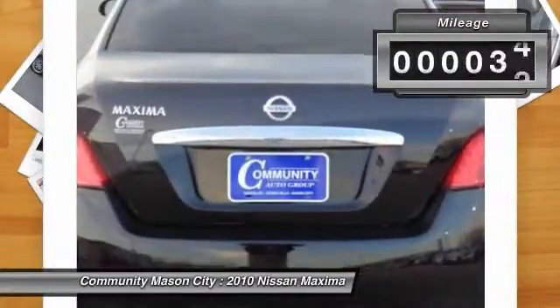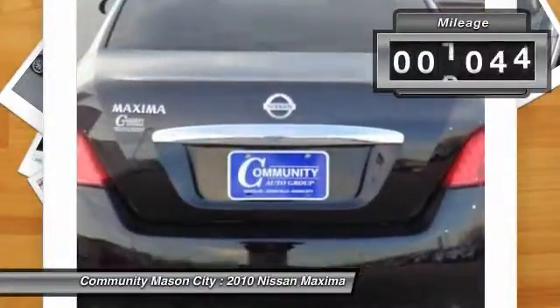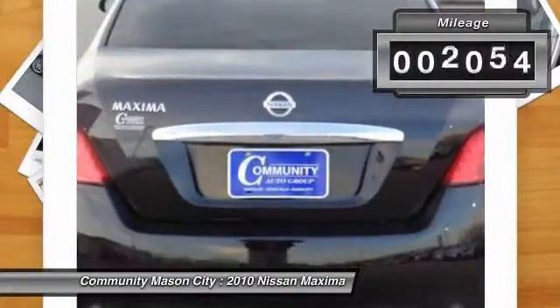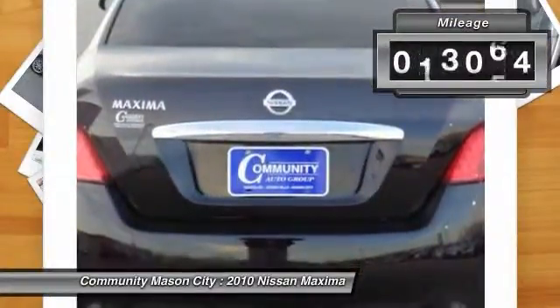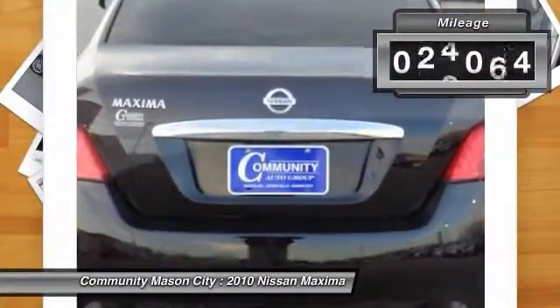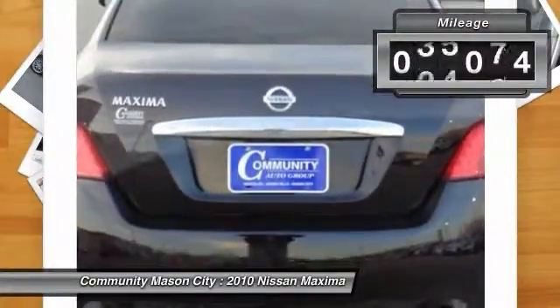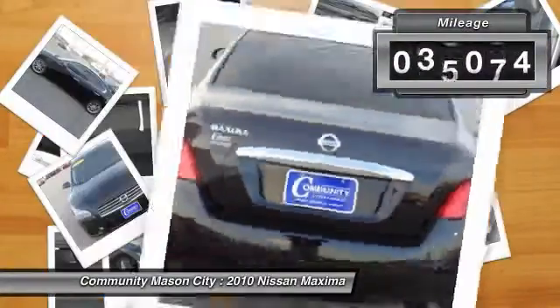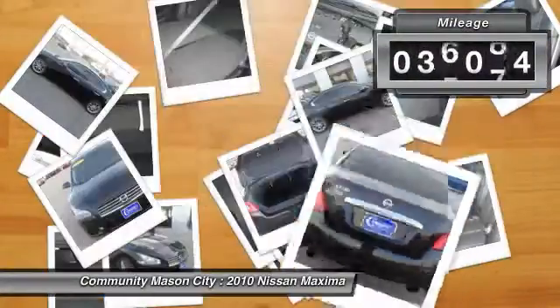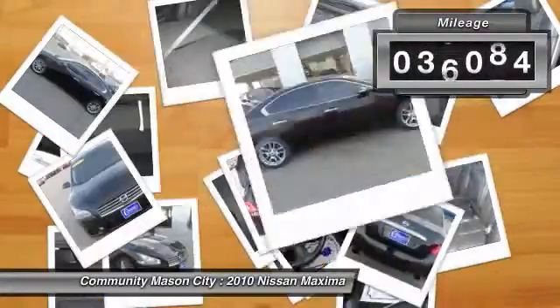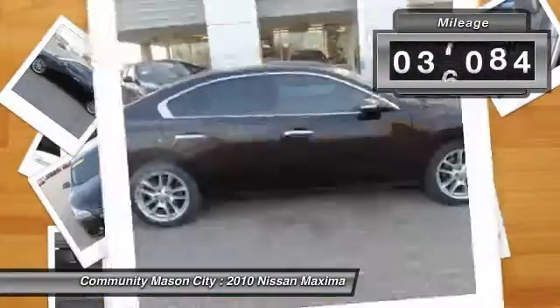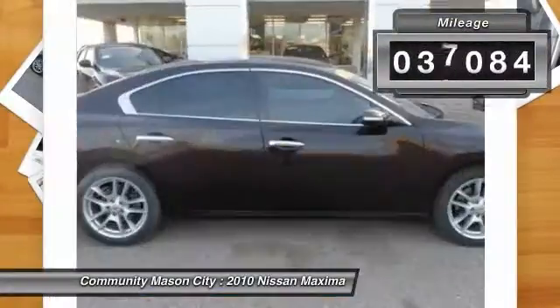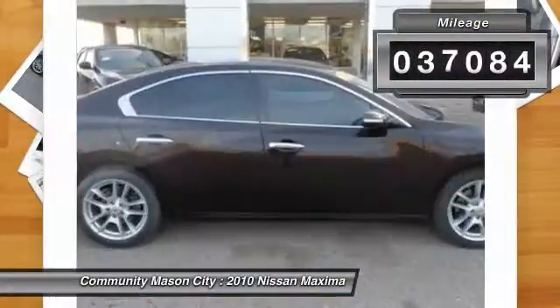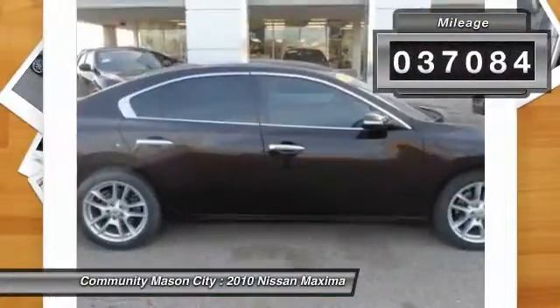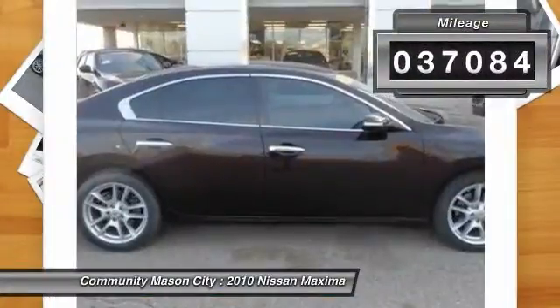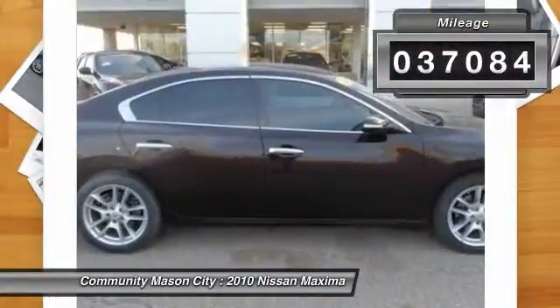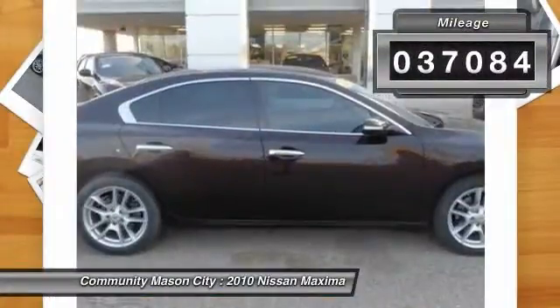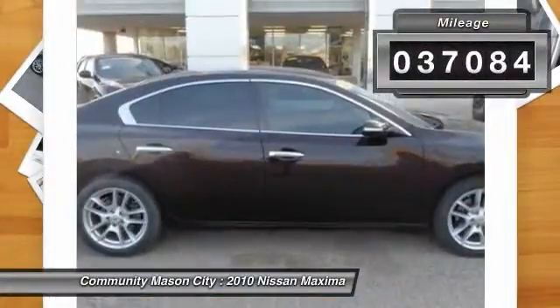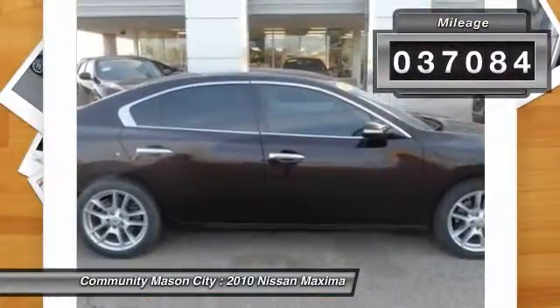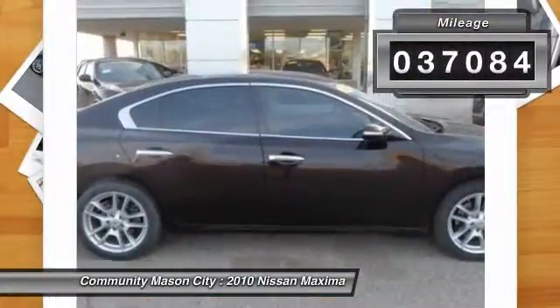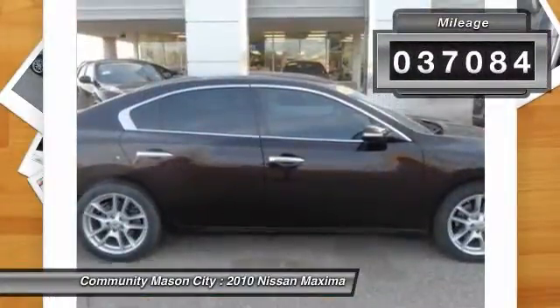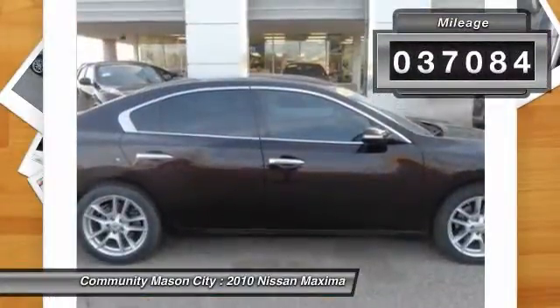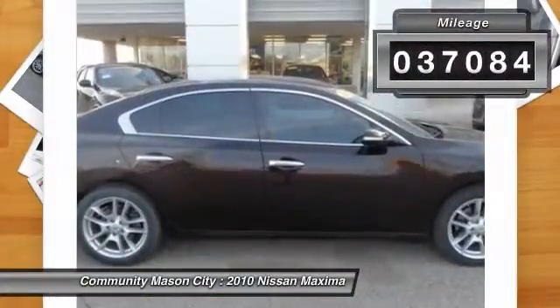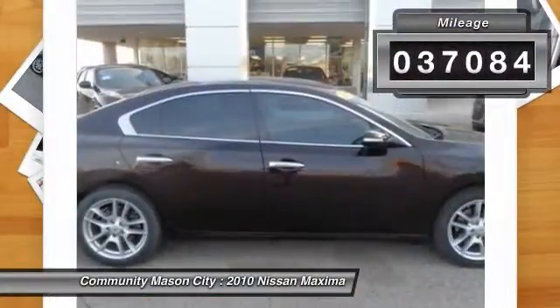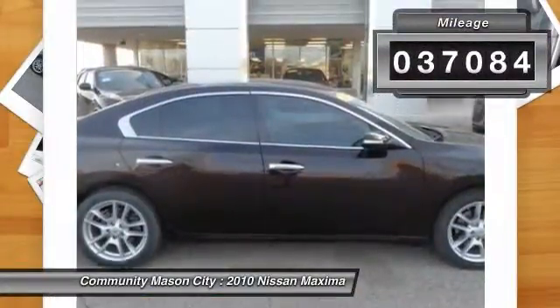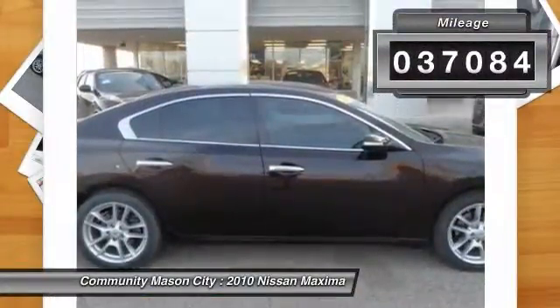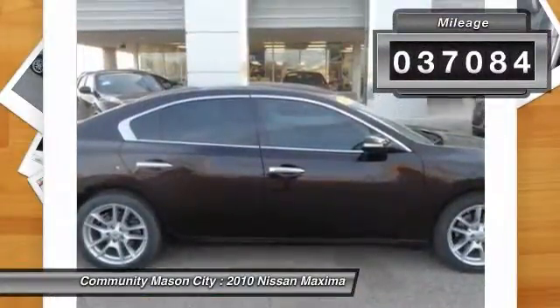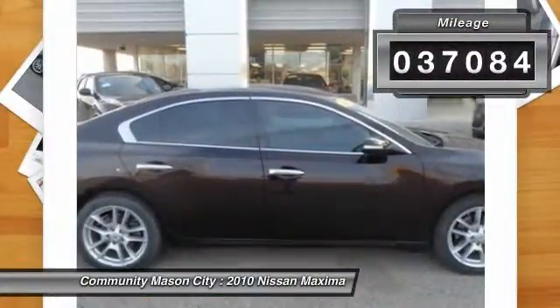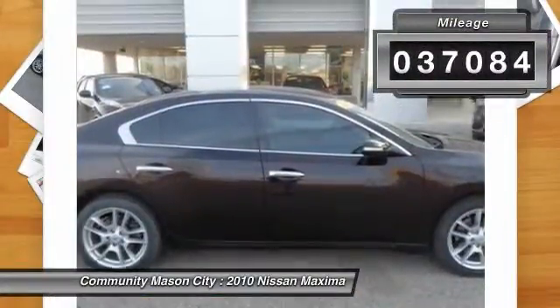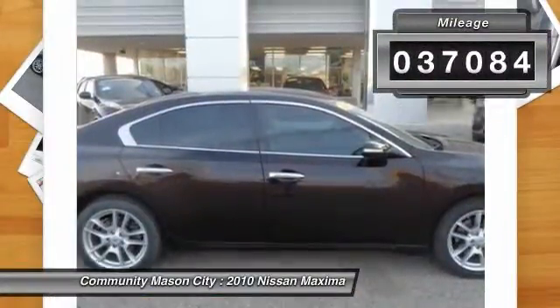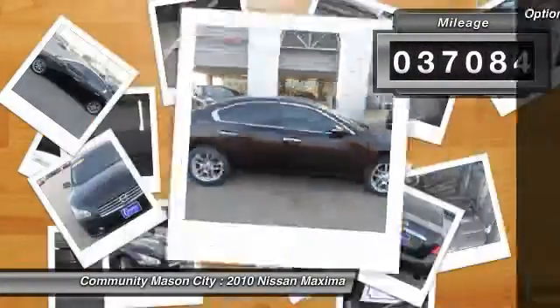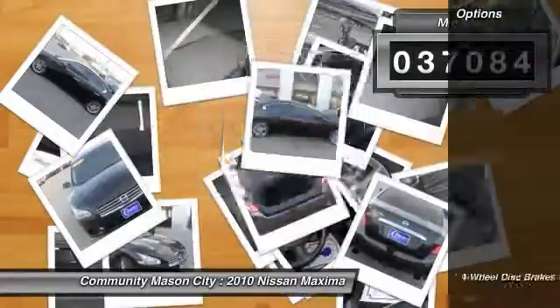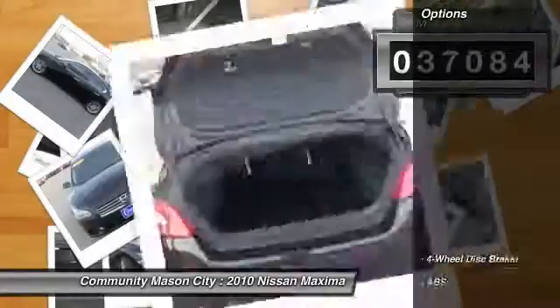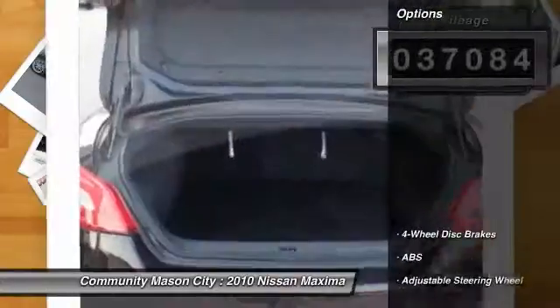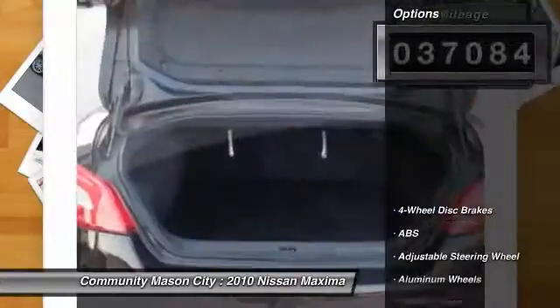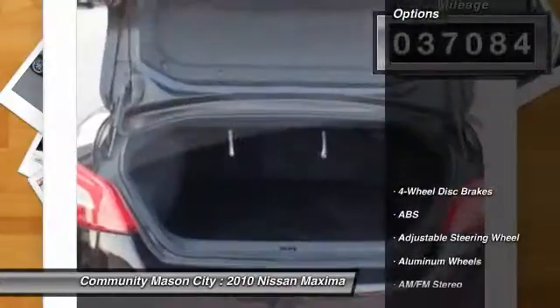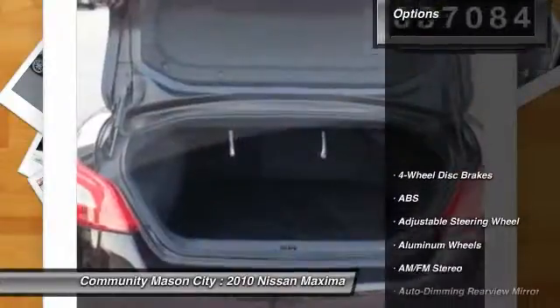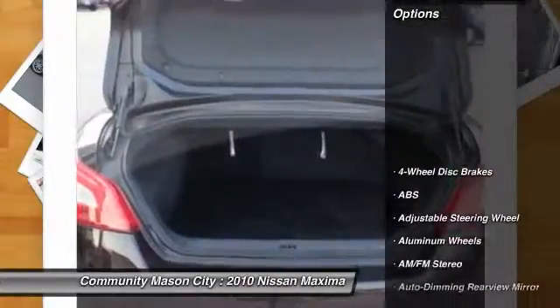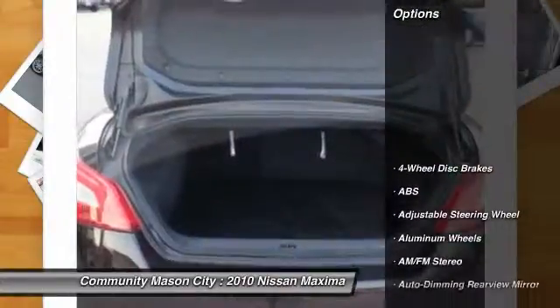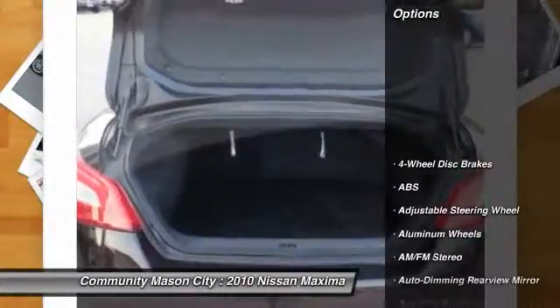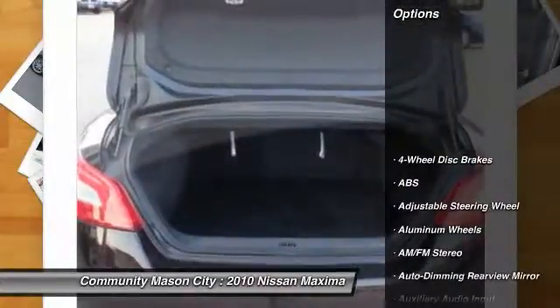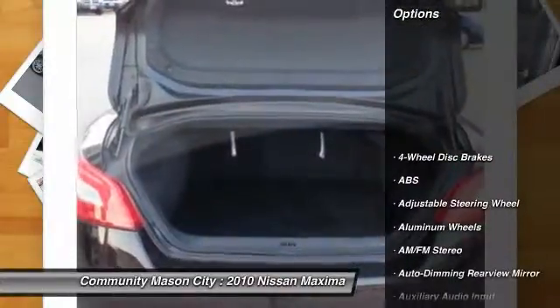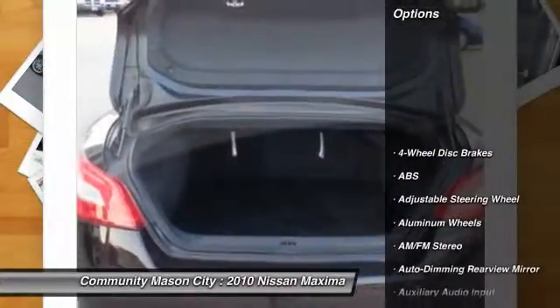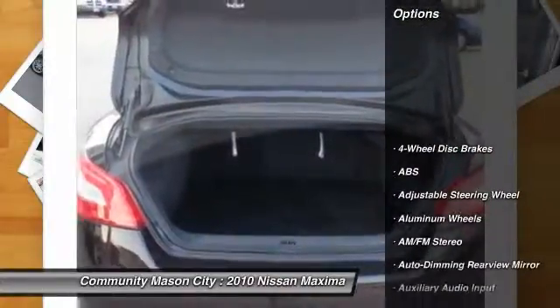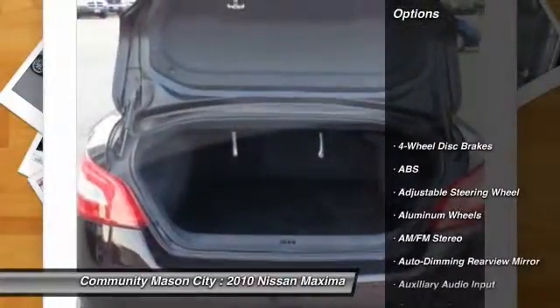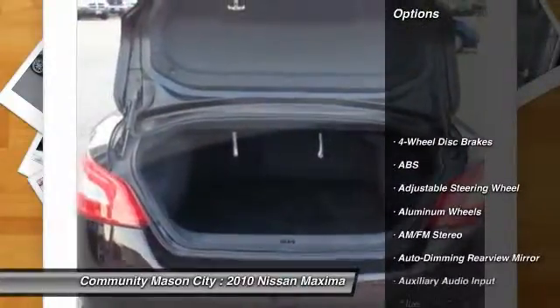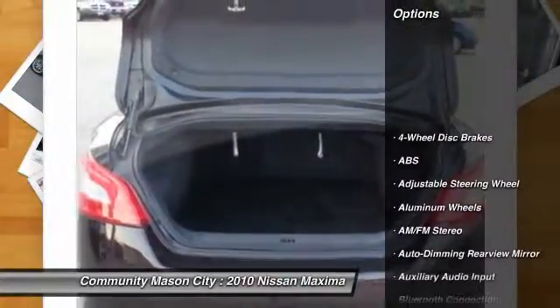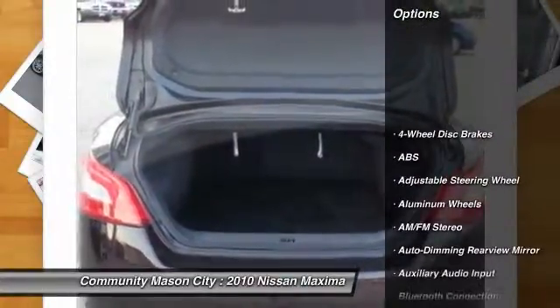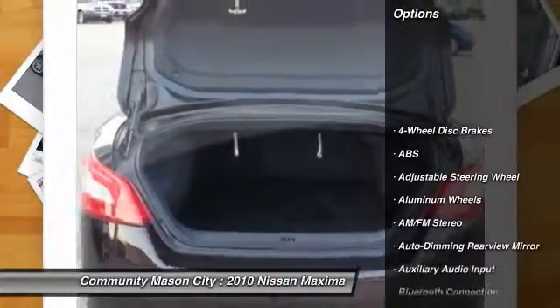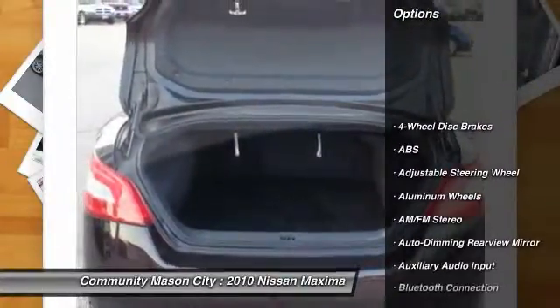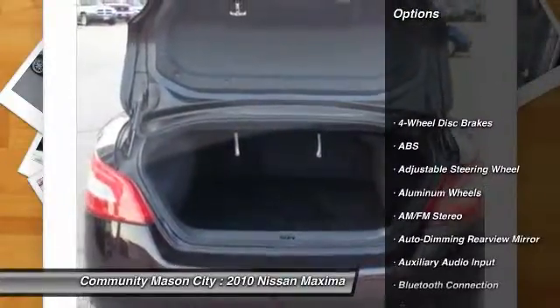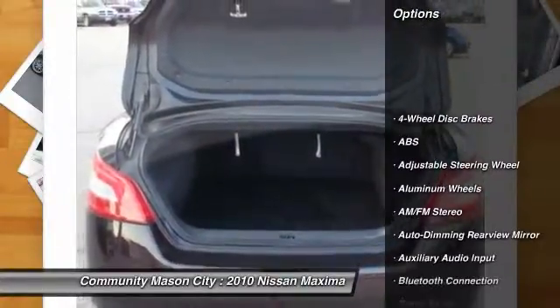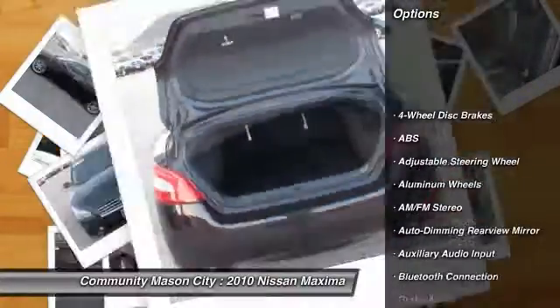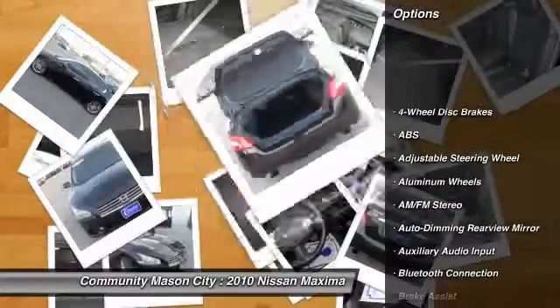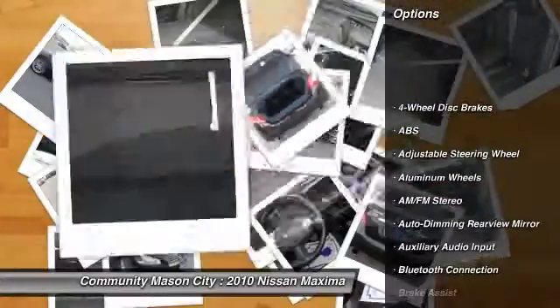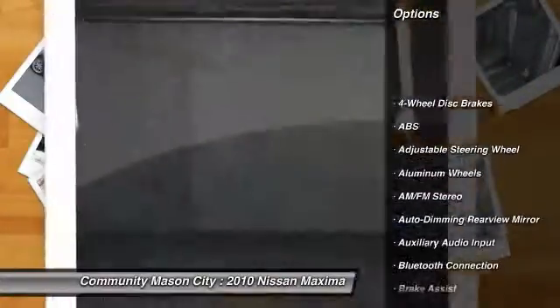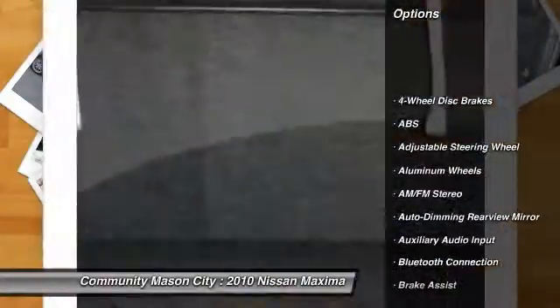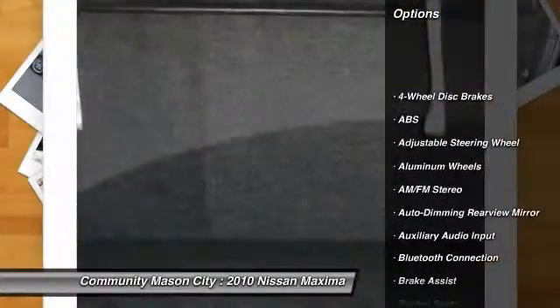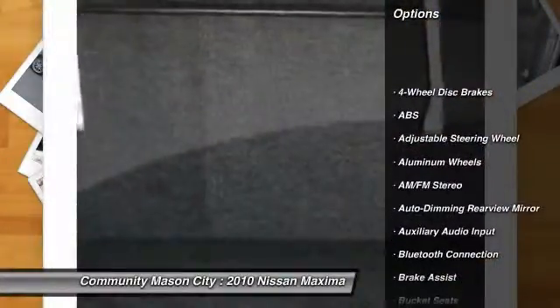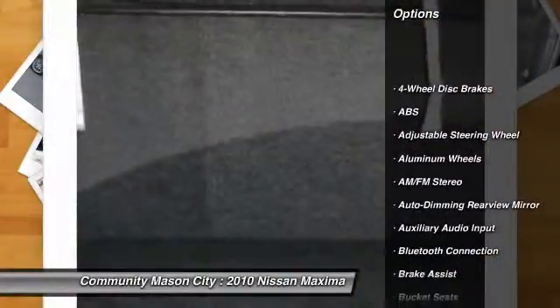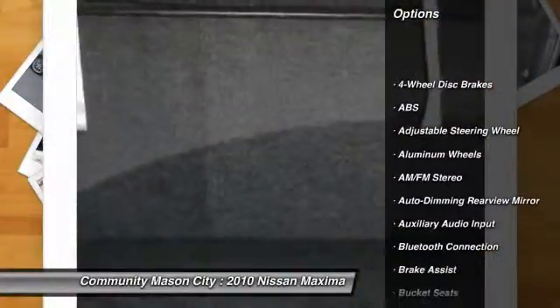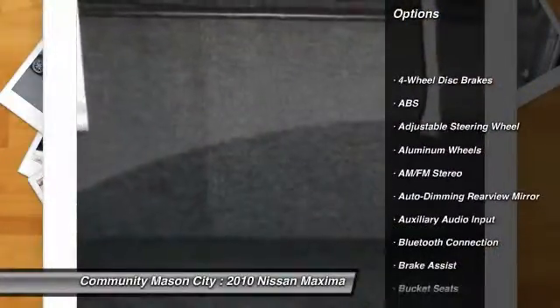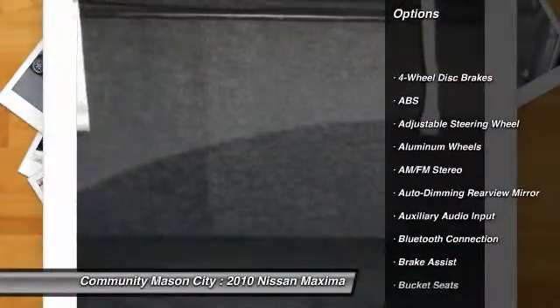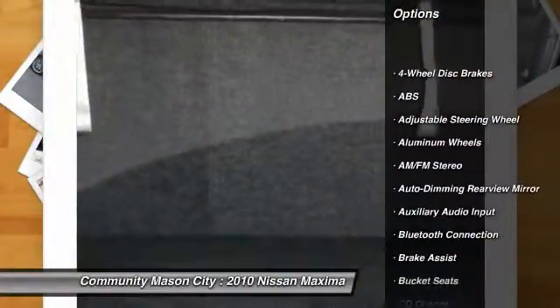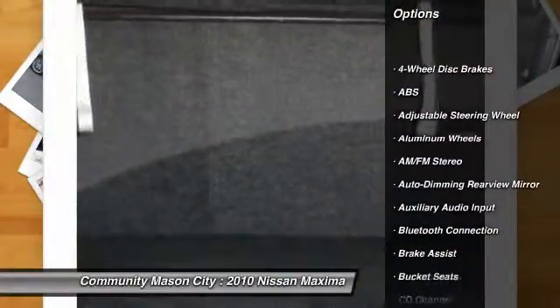This vehicle has less than 40,000 miles. Here are some of this vehicle's great options: anti-lock braking system,